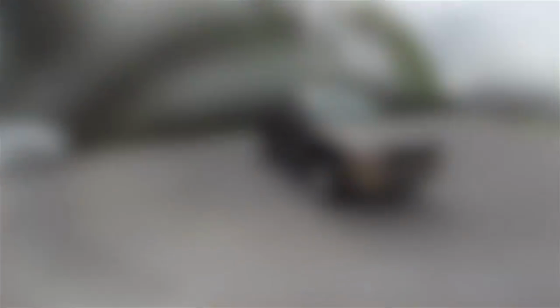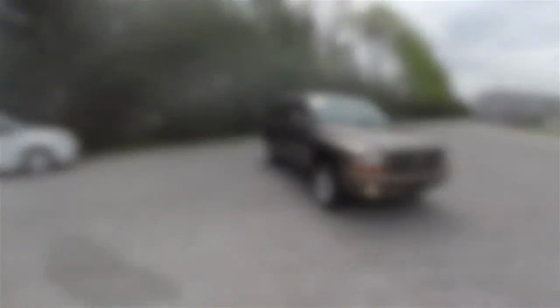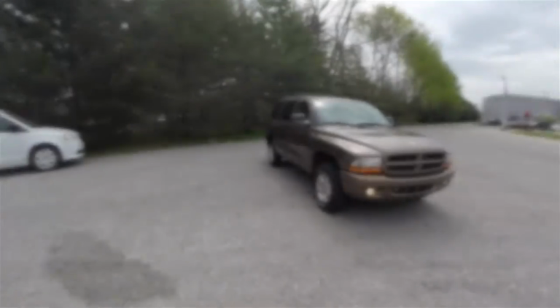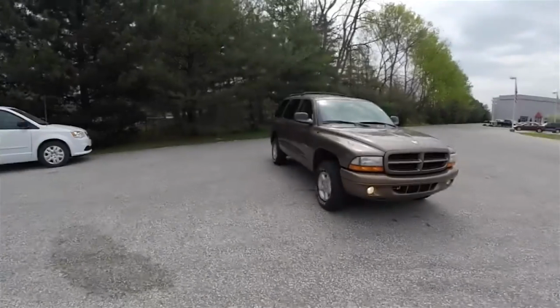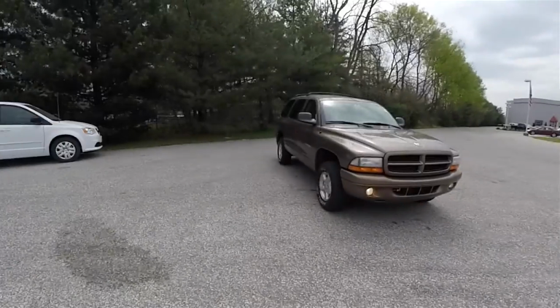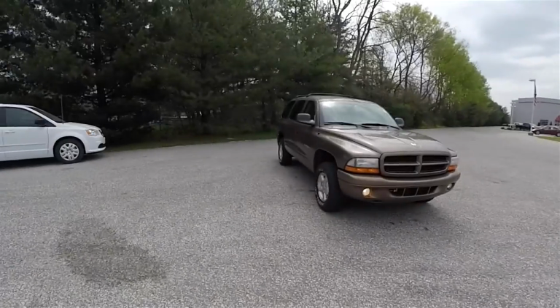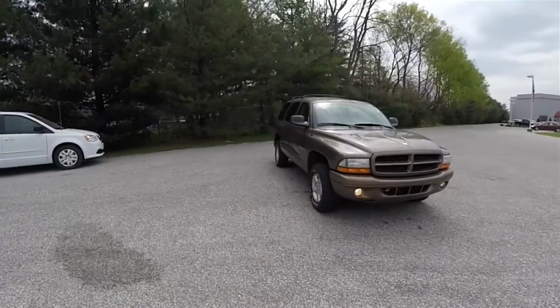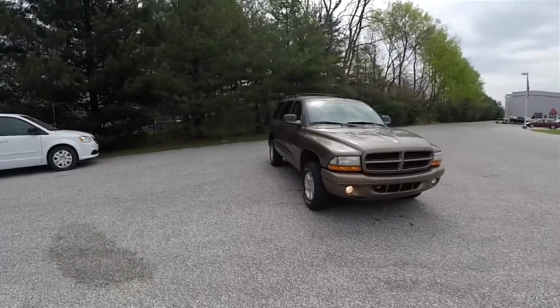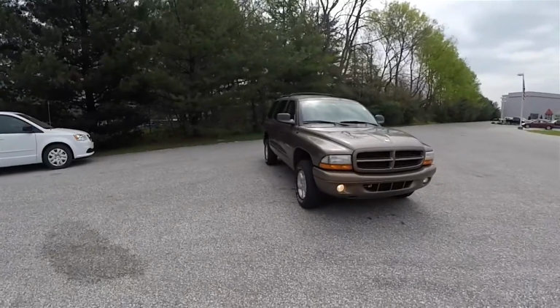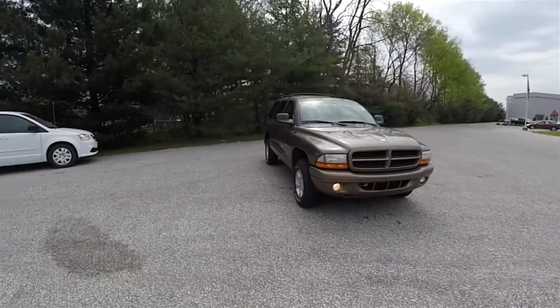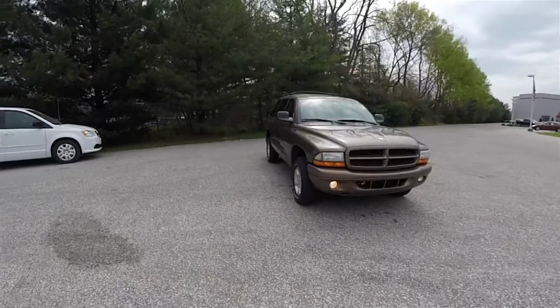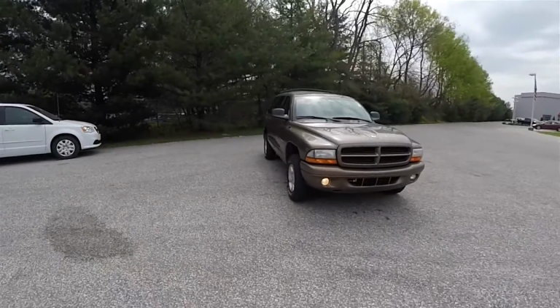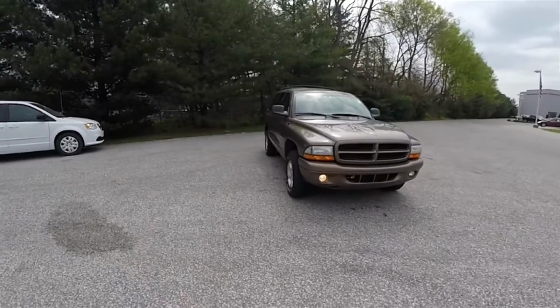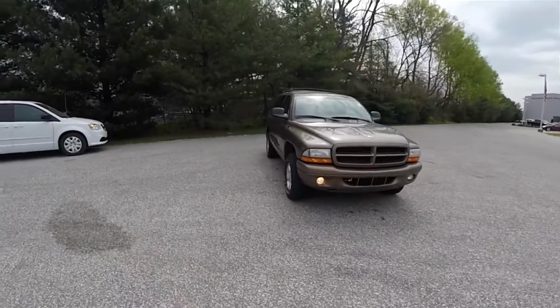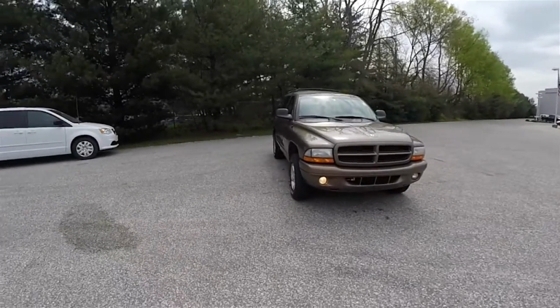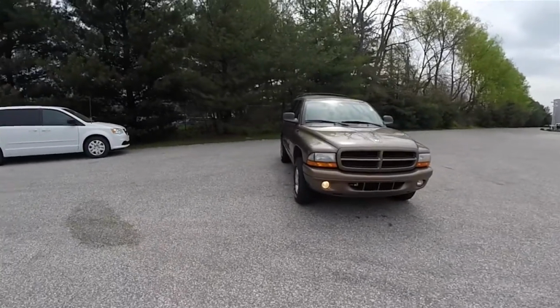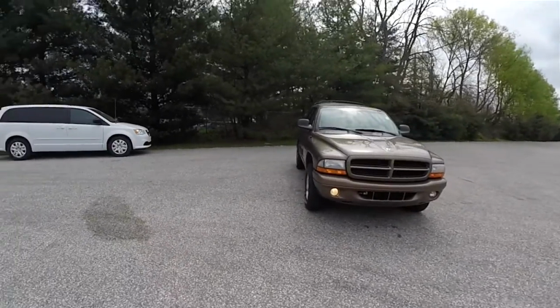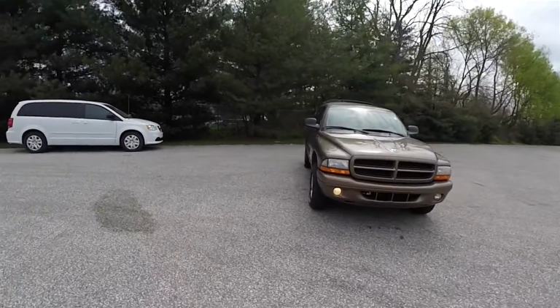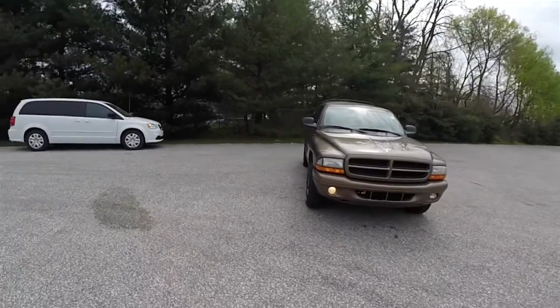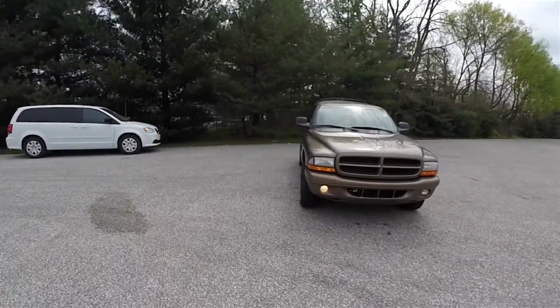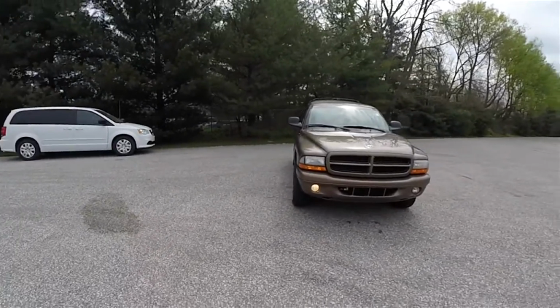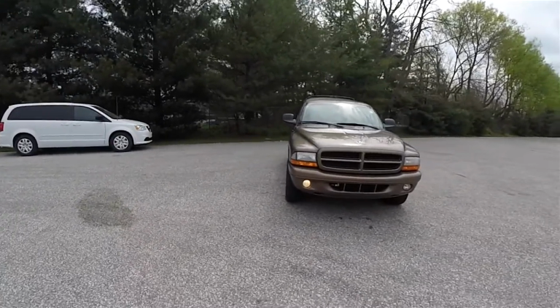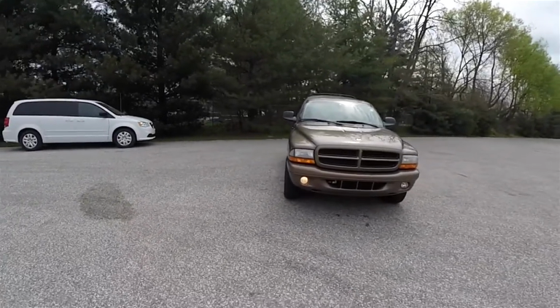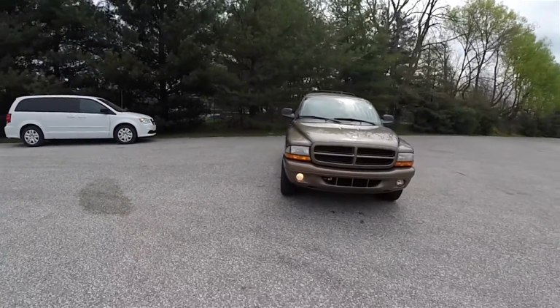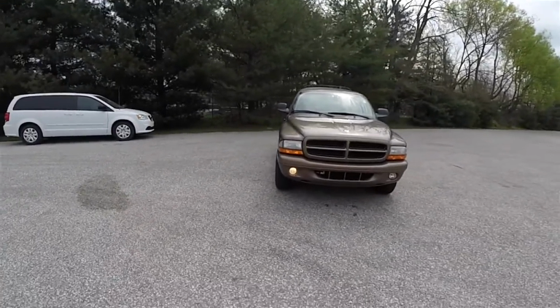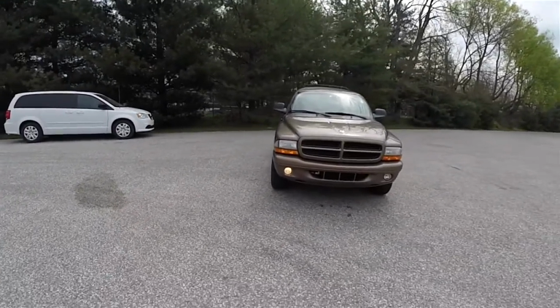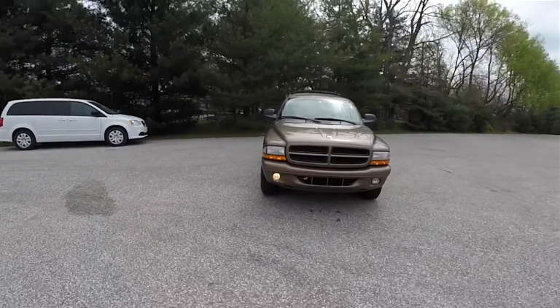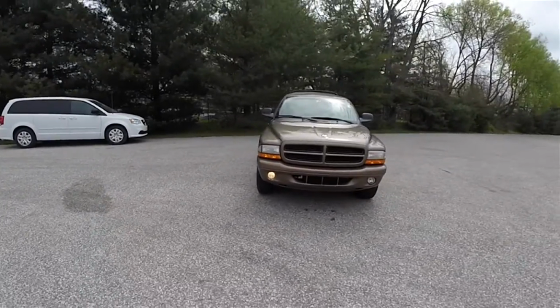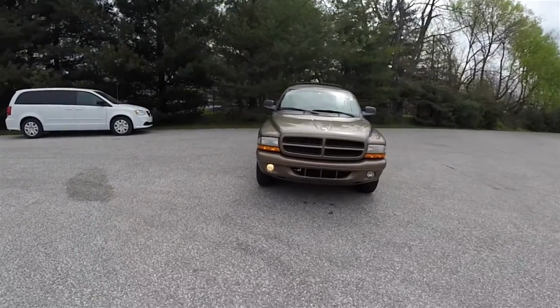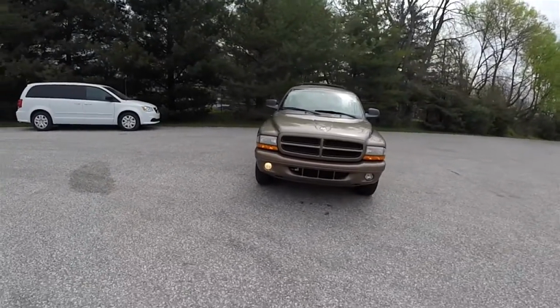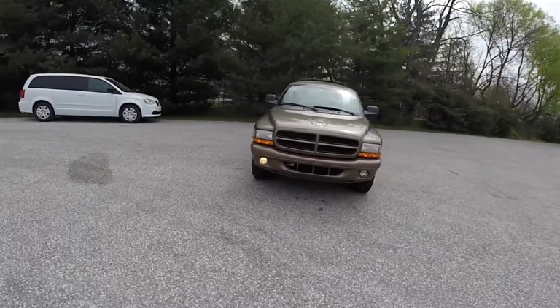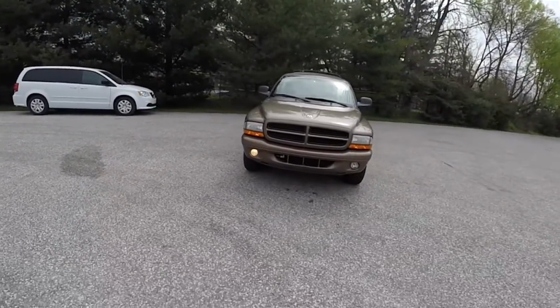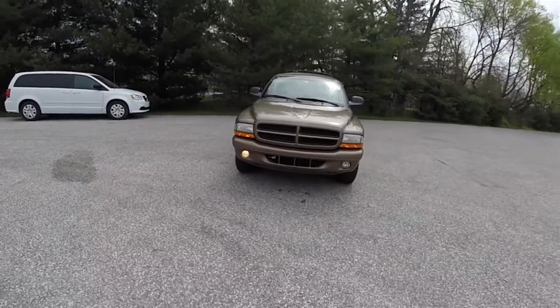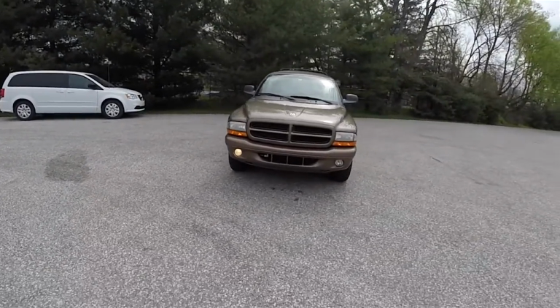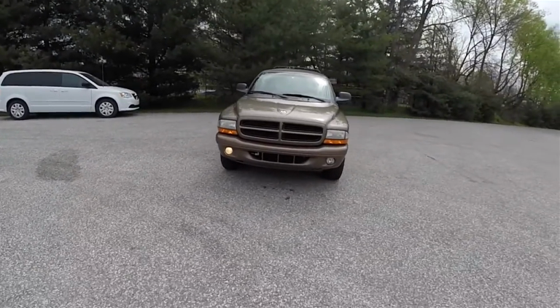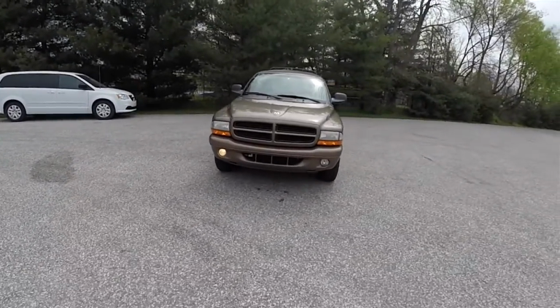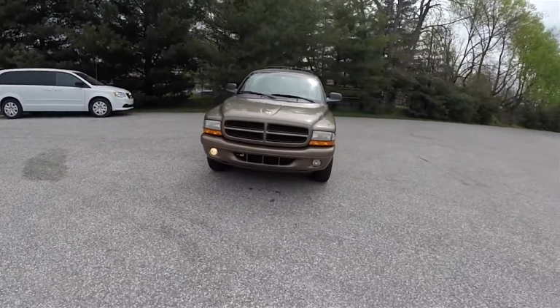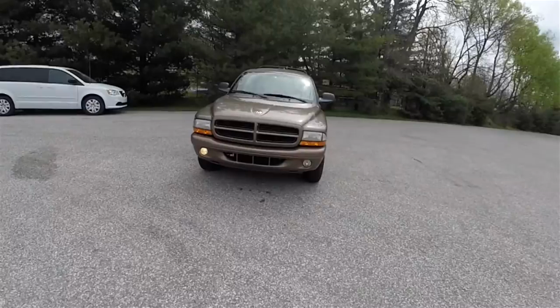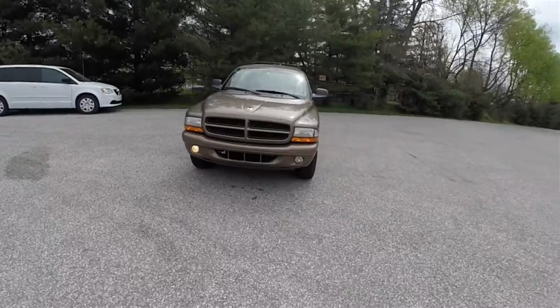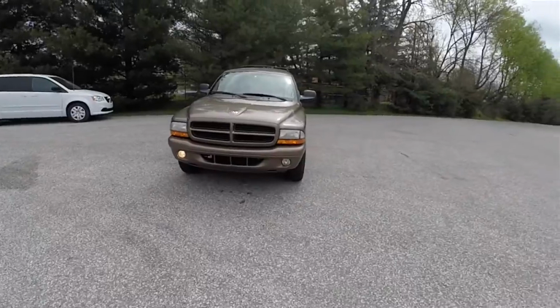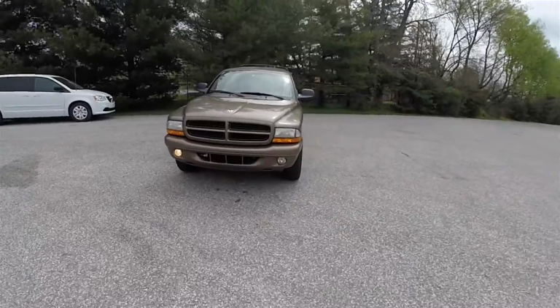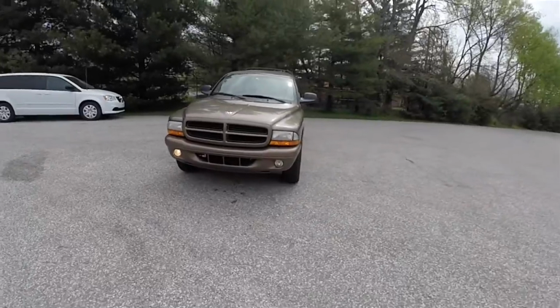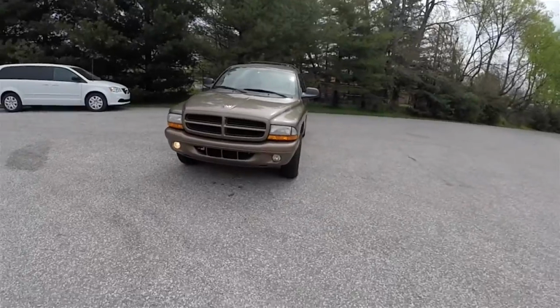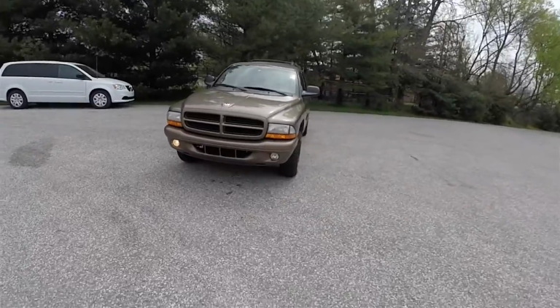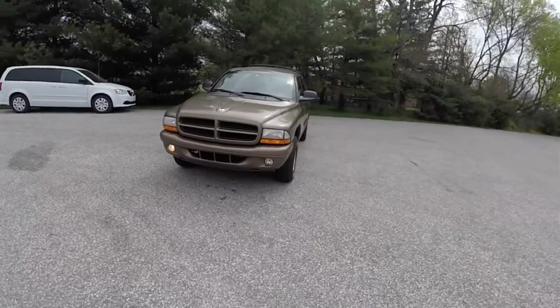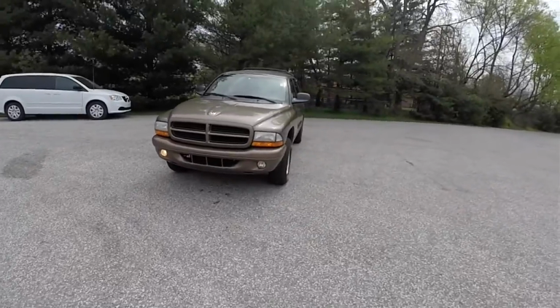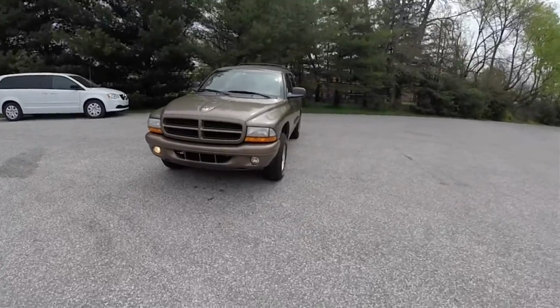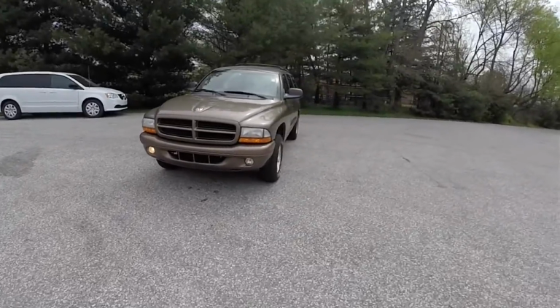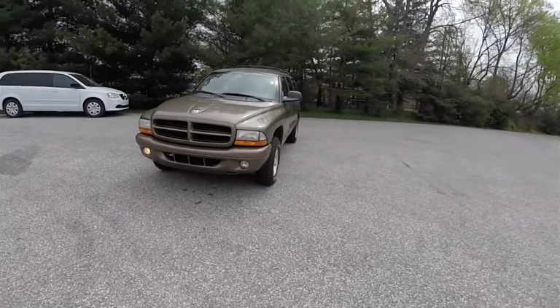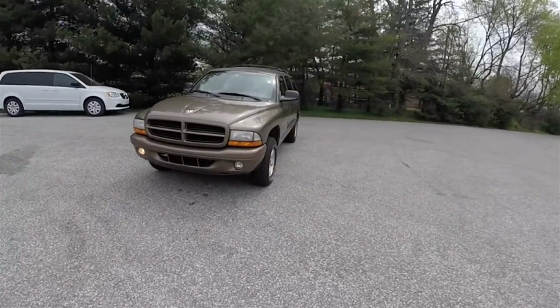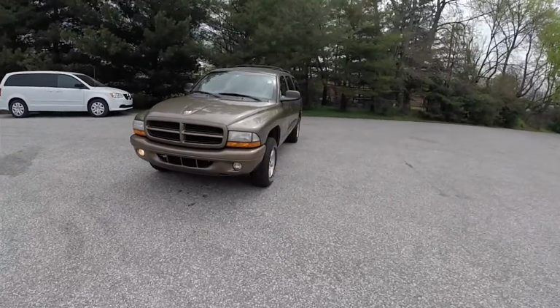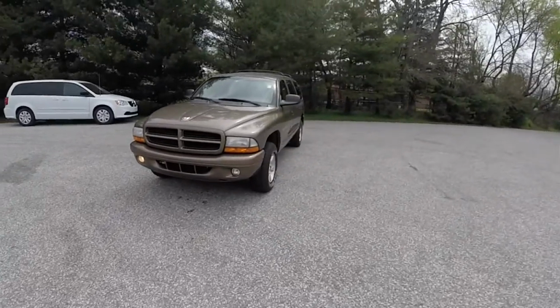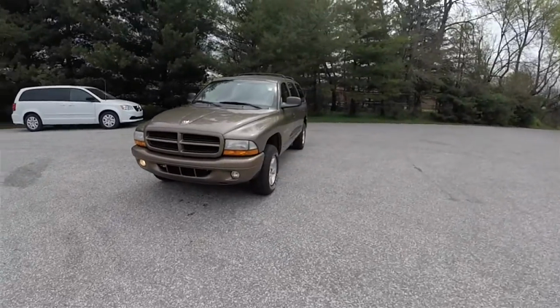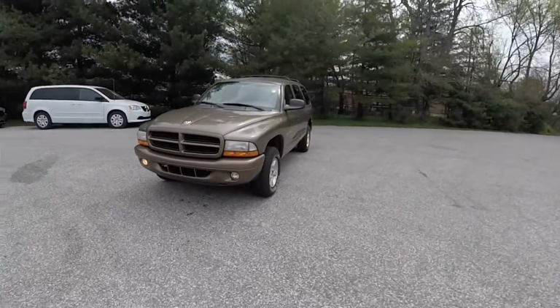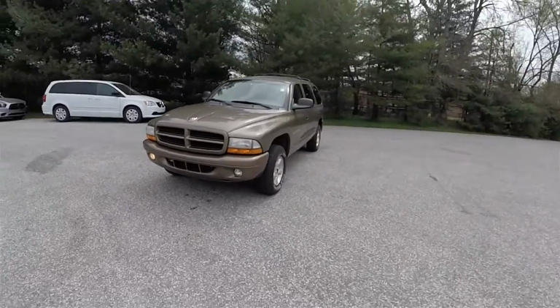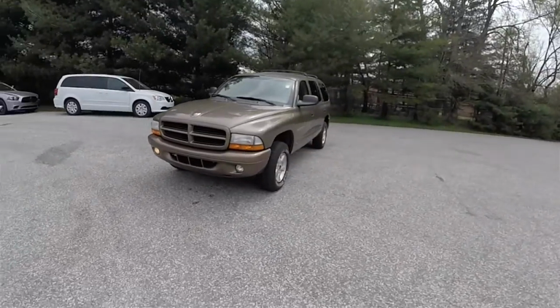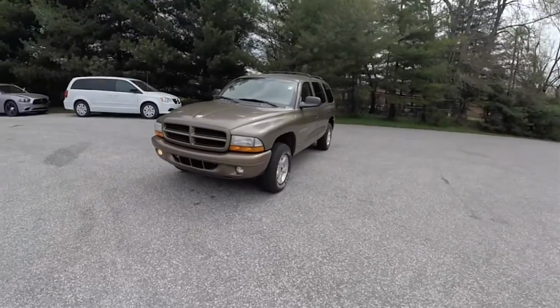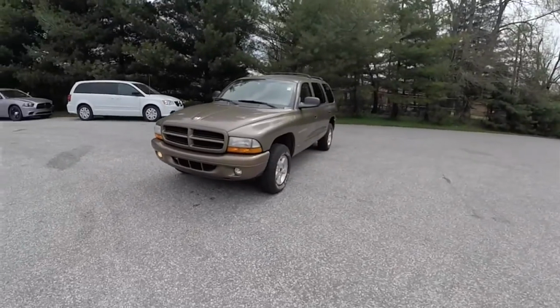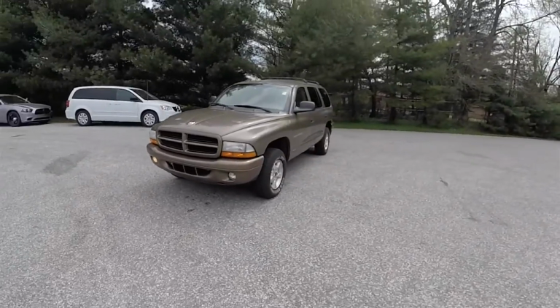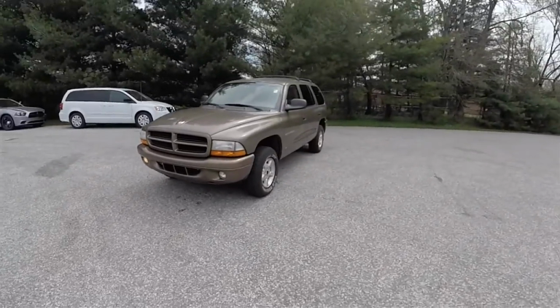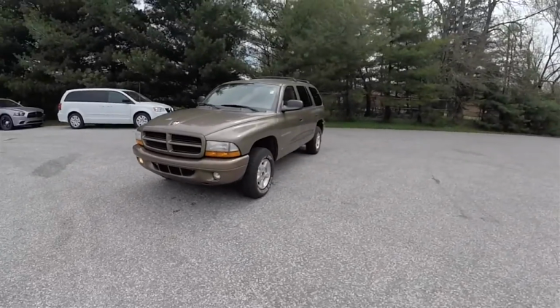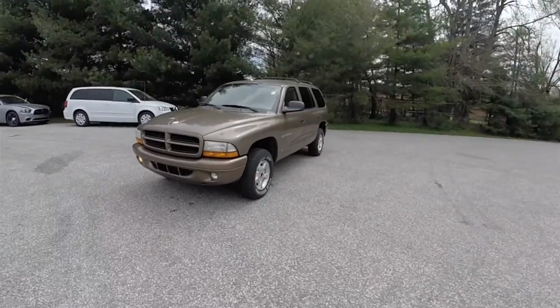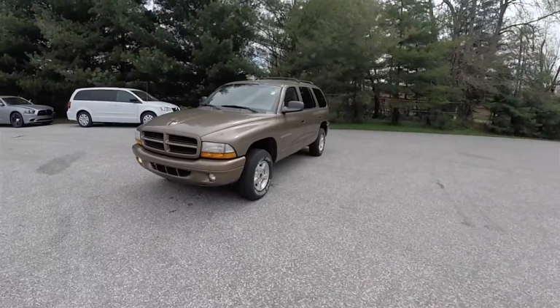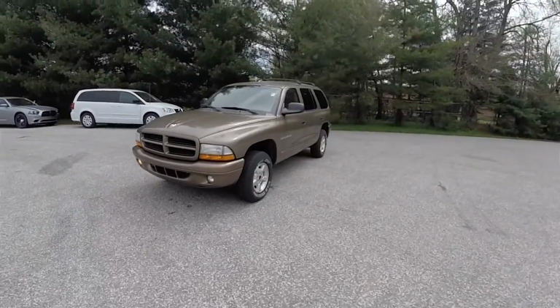Hello everyone, today we're going to take a quick walk-around look at this 2001 Dodge Durango SLT.